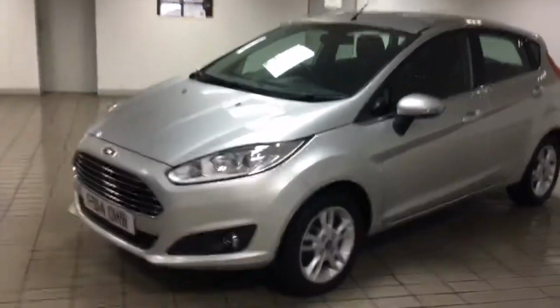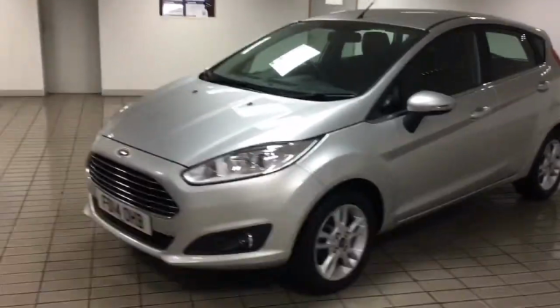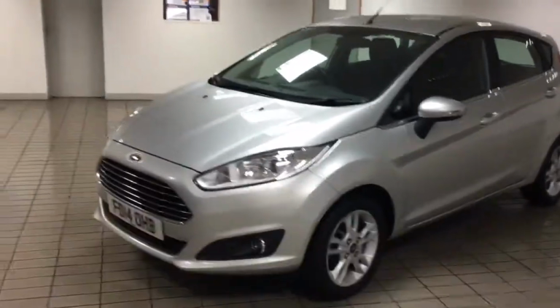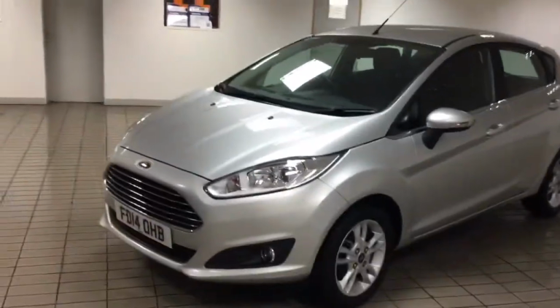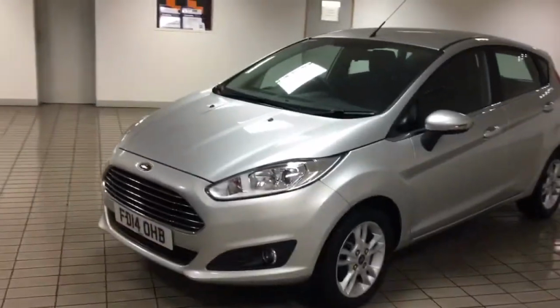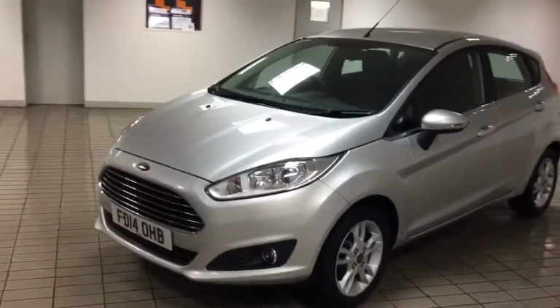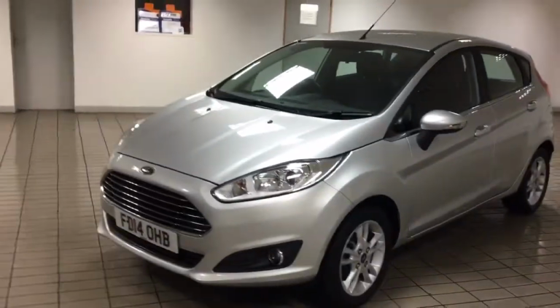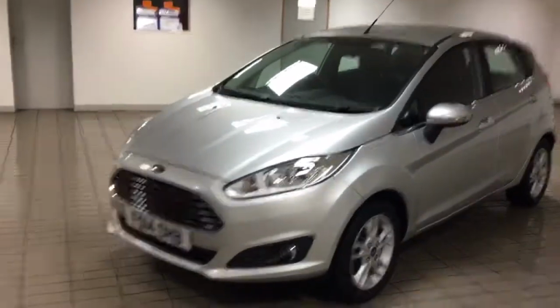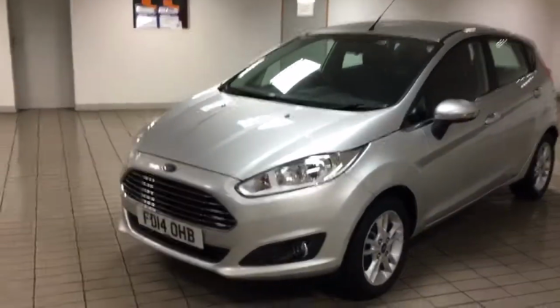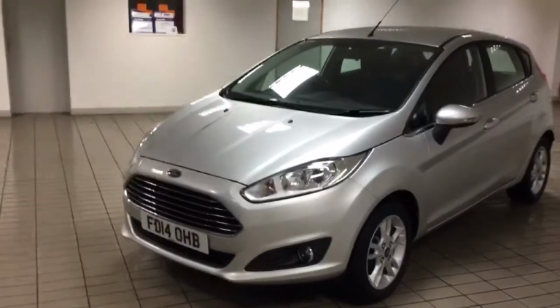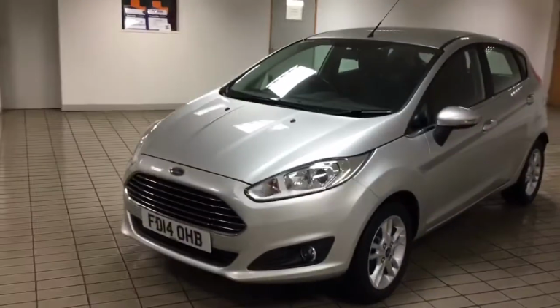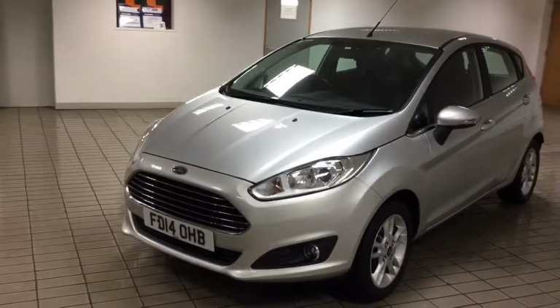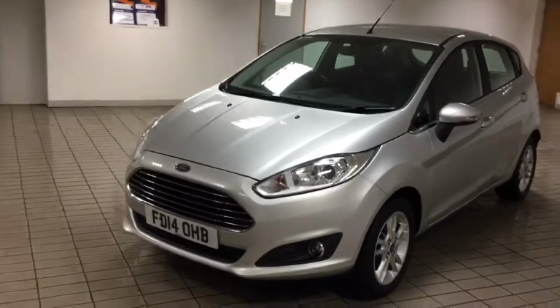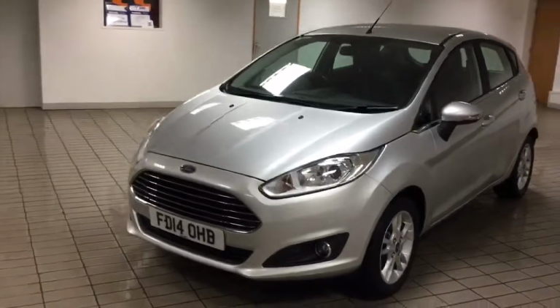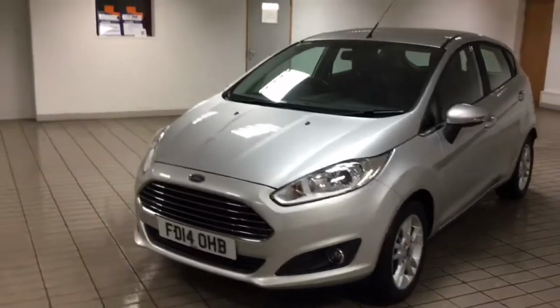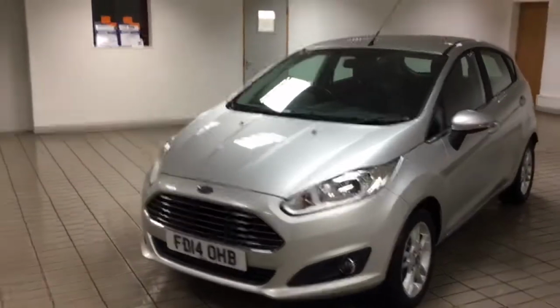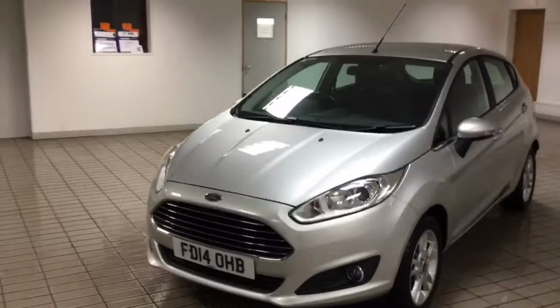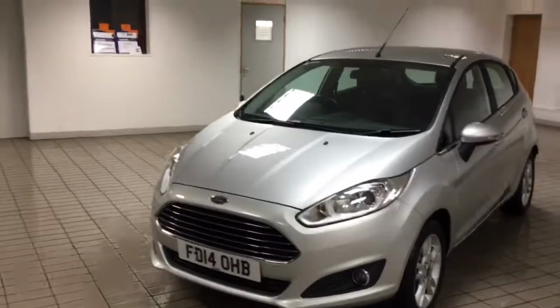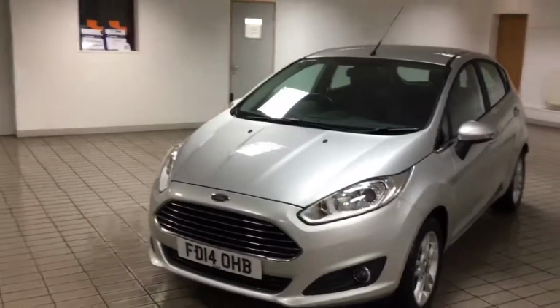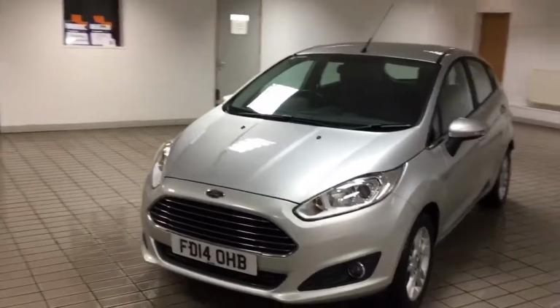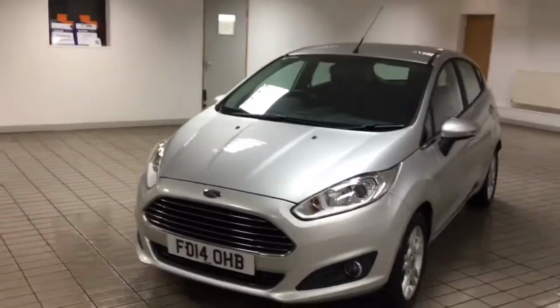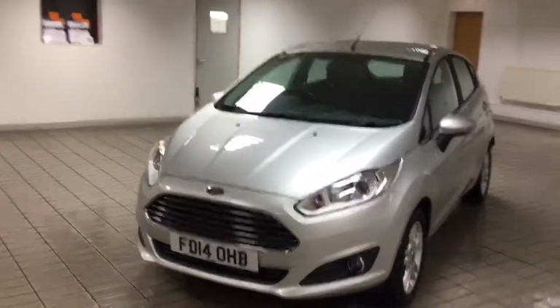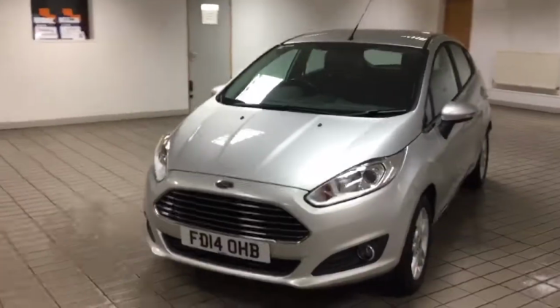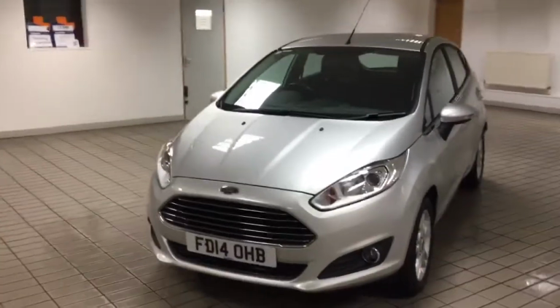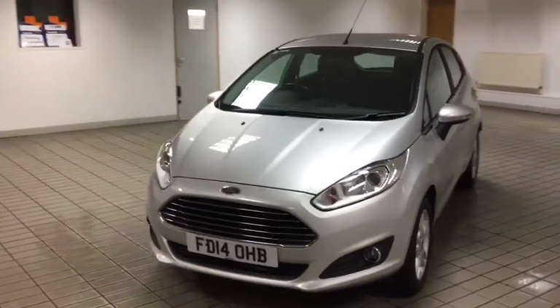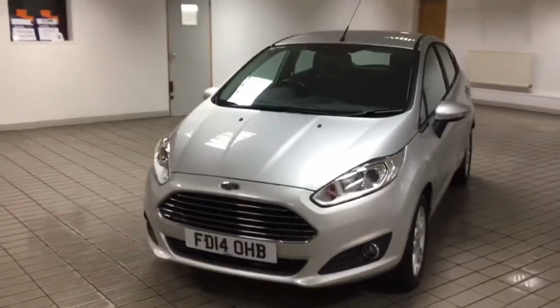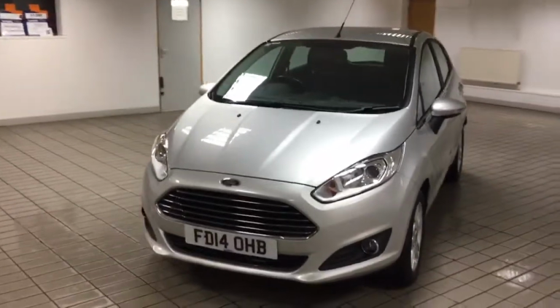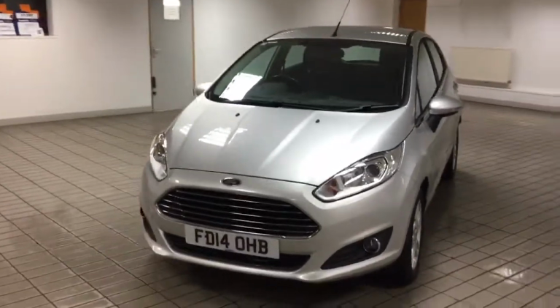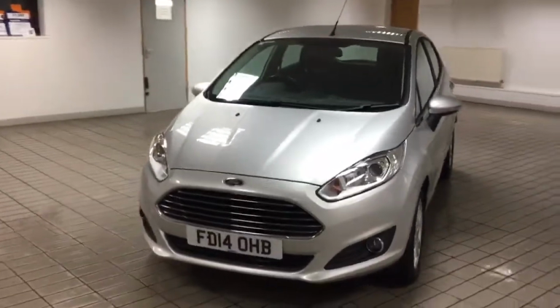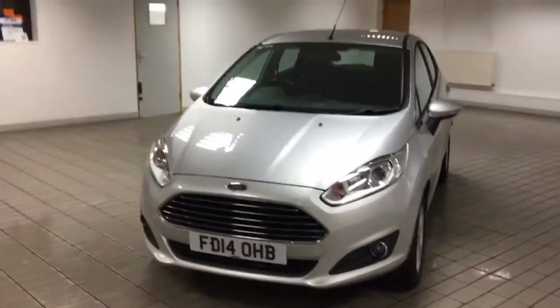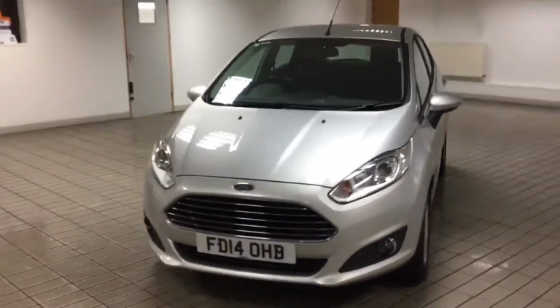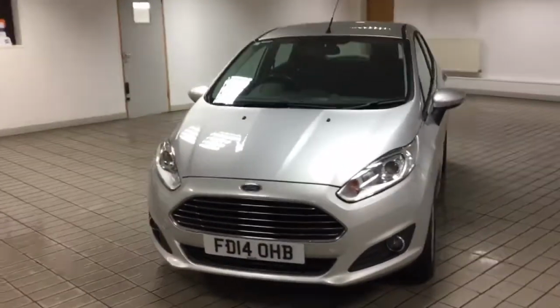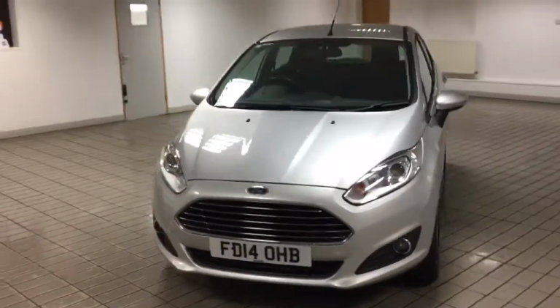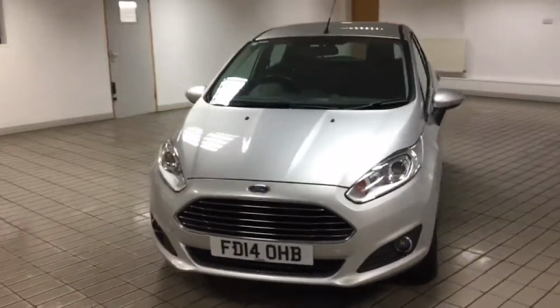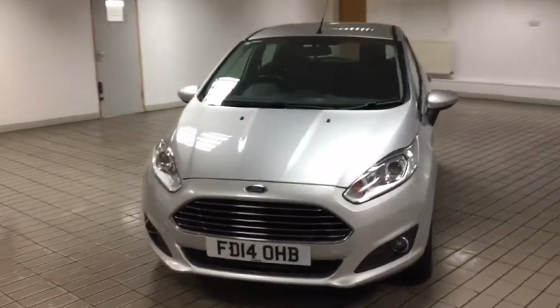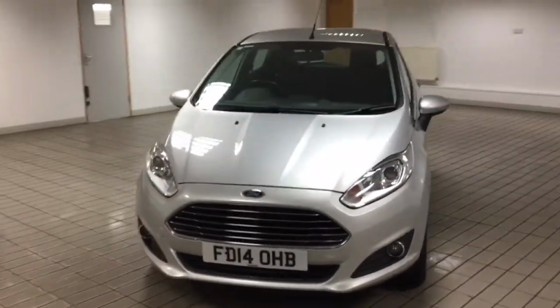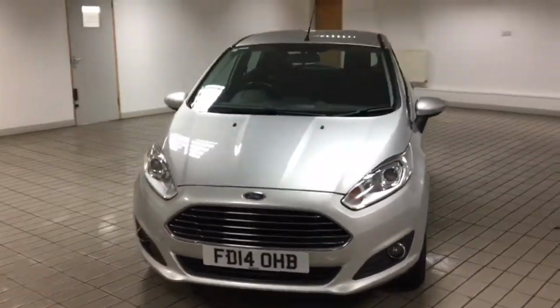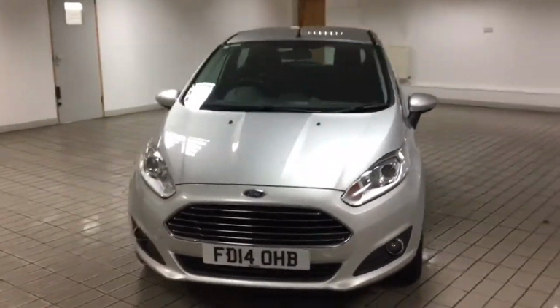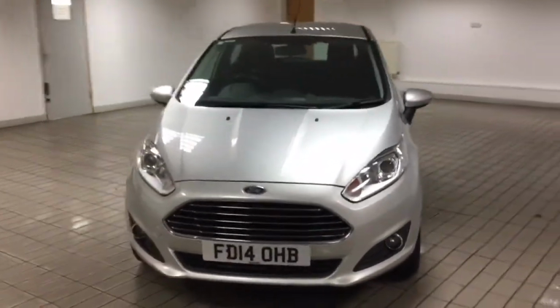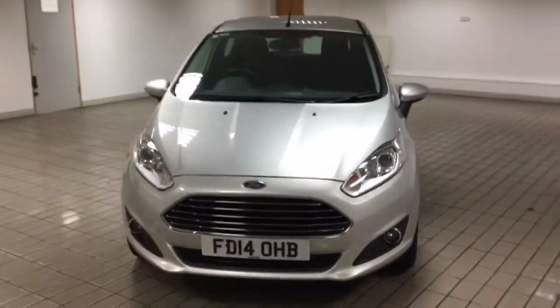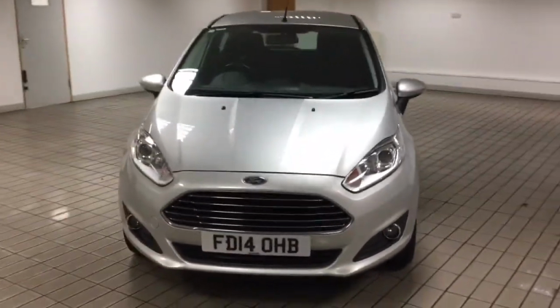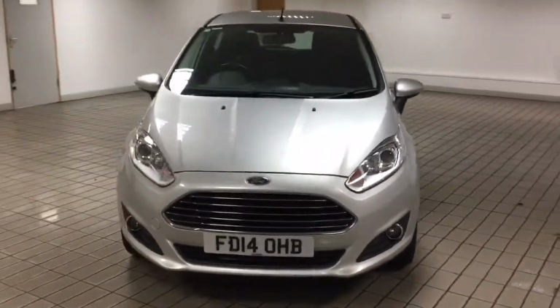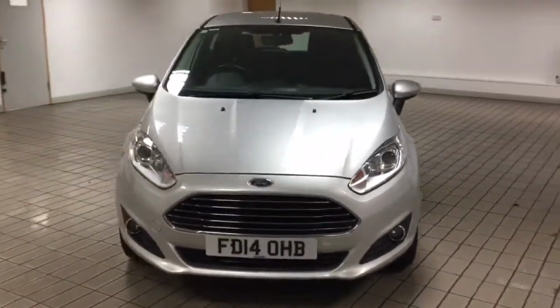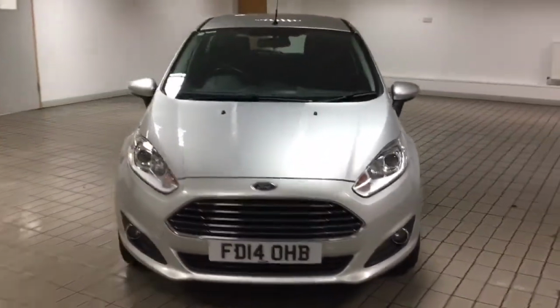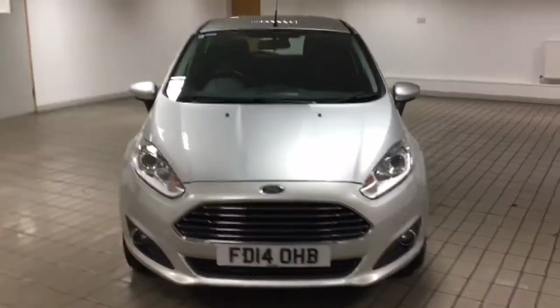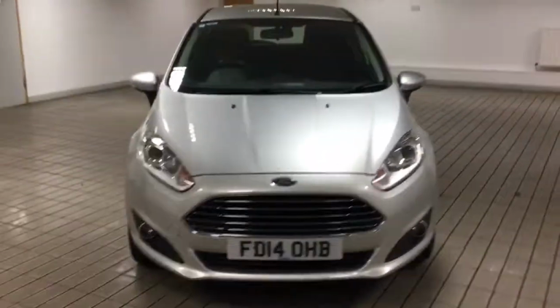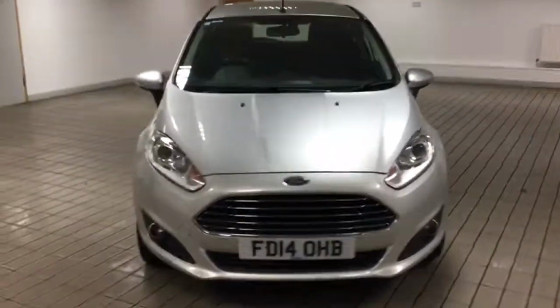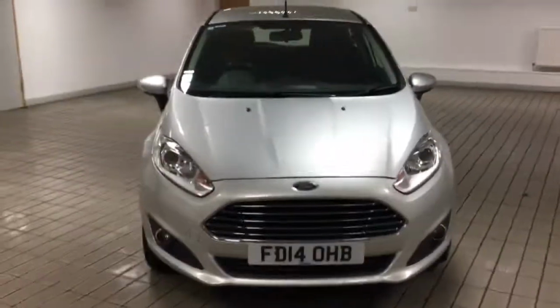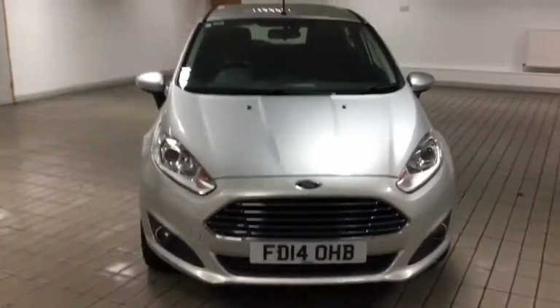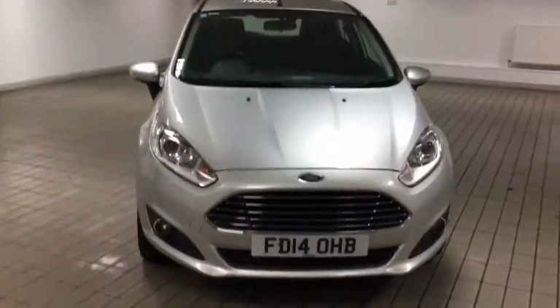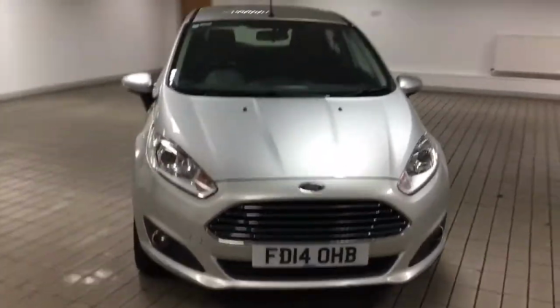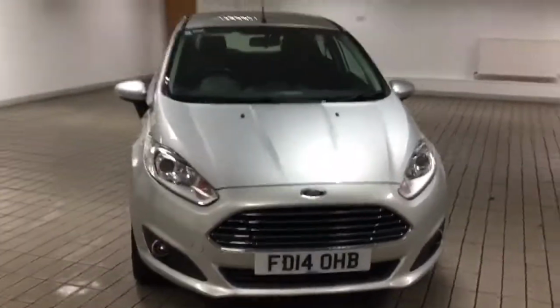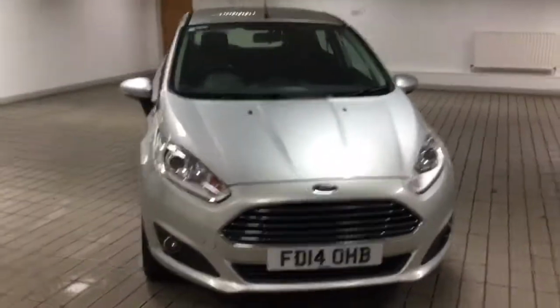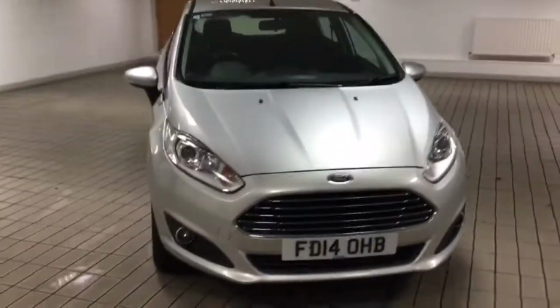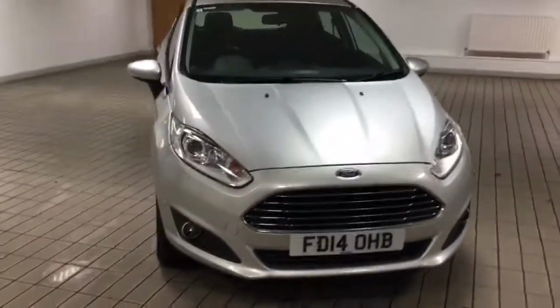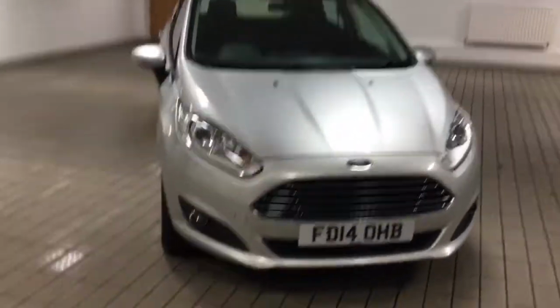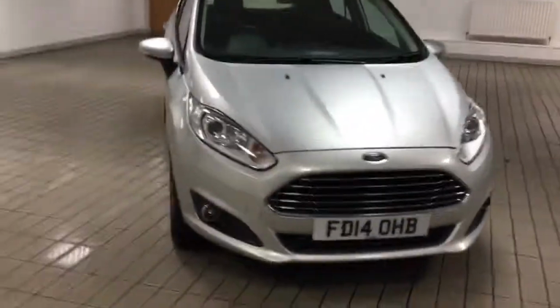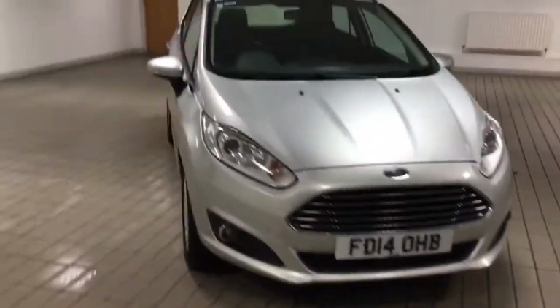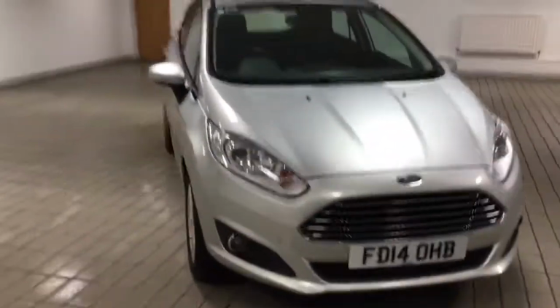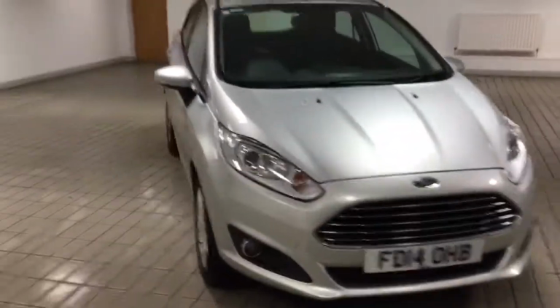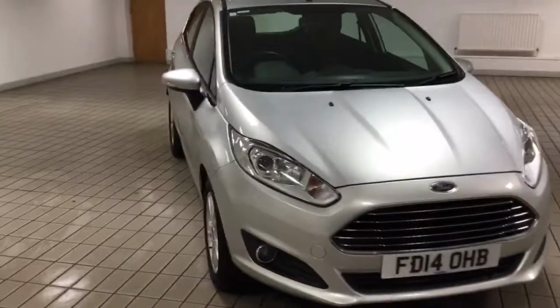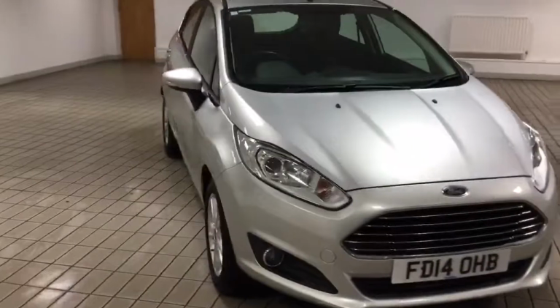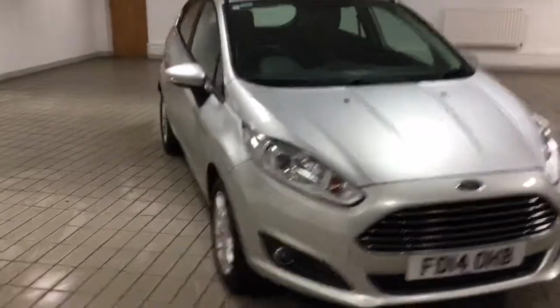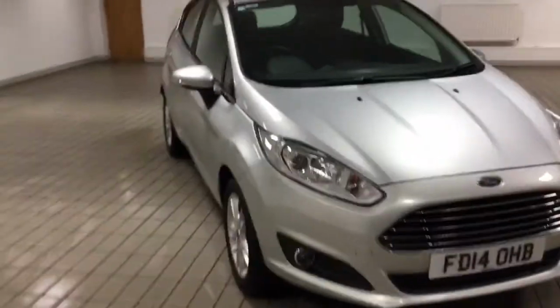This car is up on our forecourt at the price of £7,500. I'll show you the inside now.